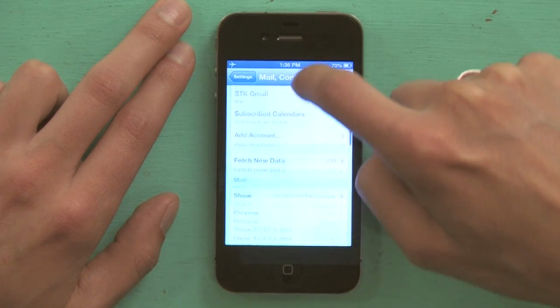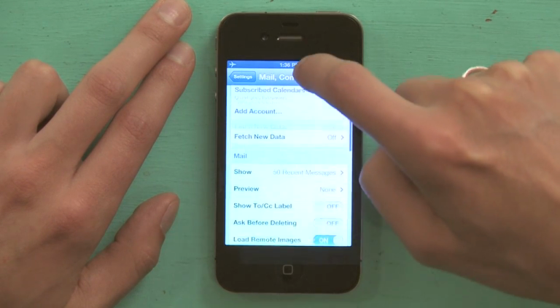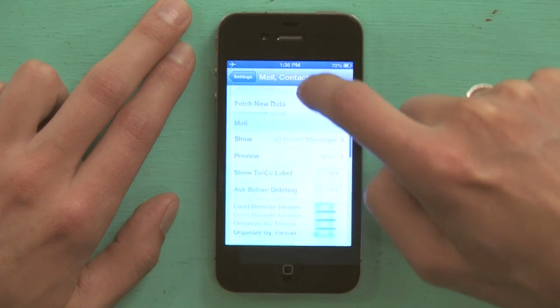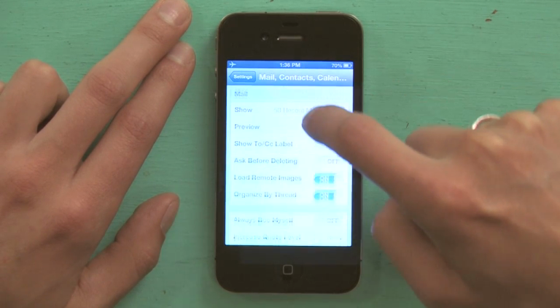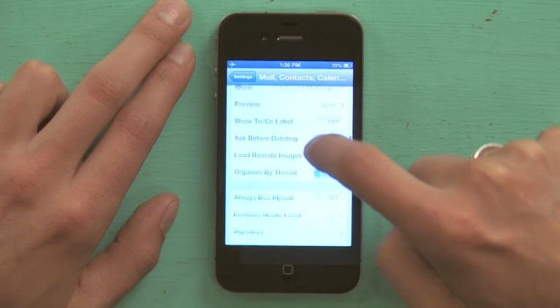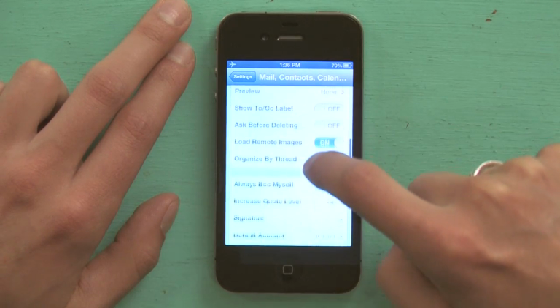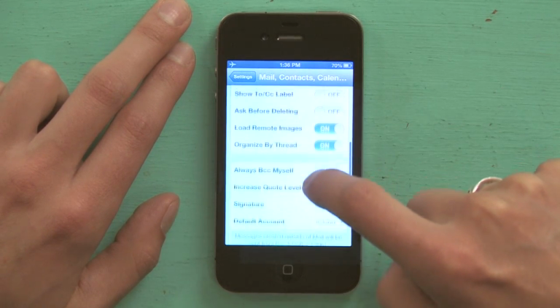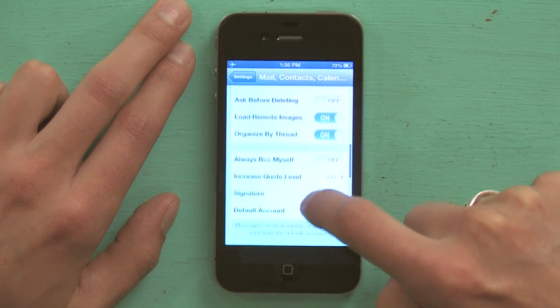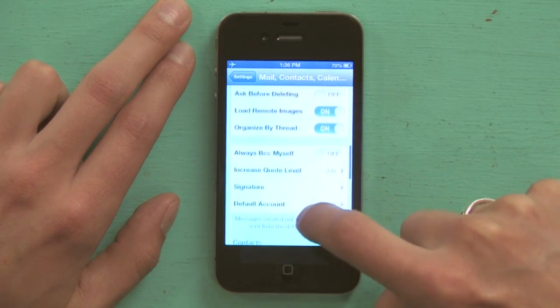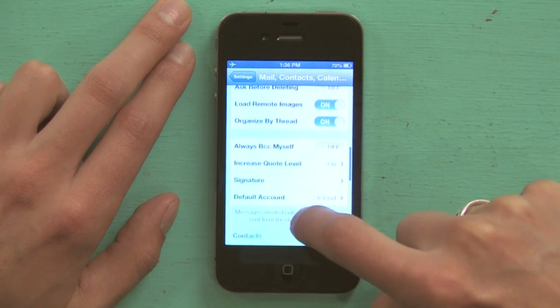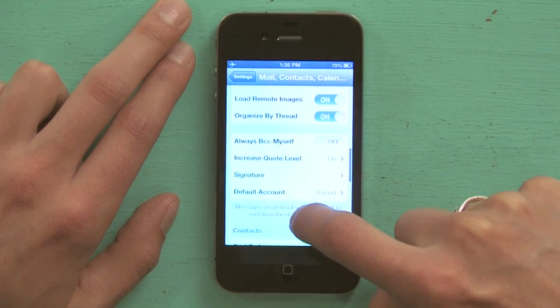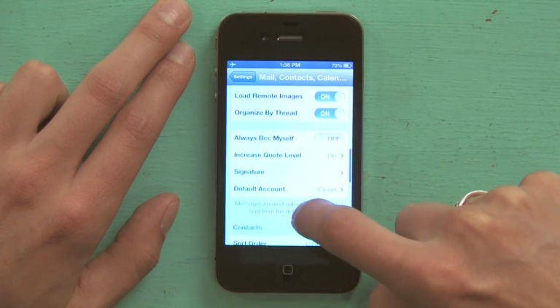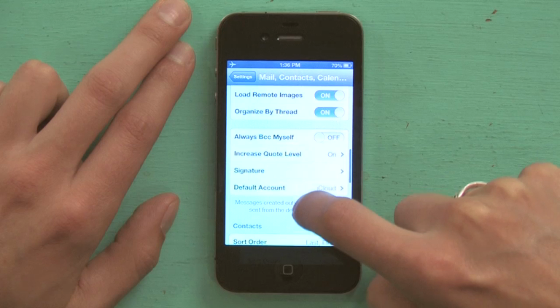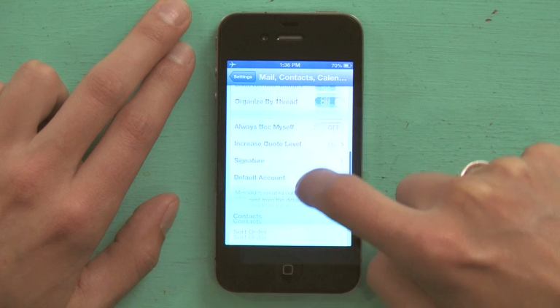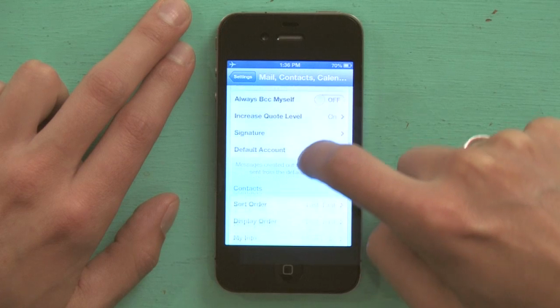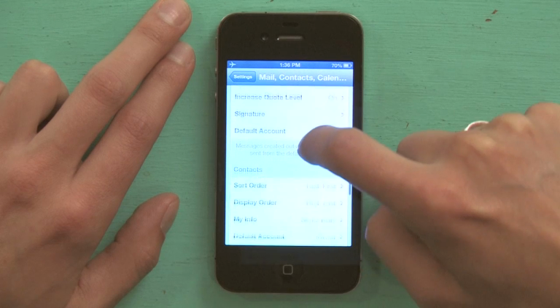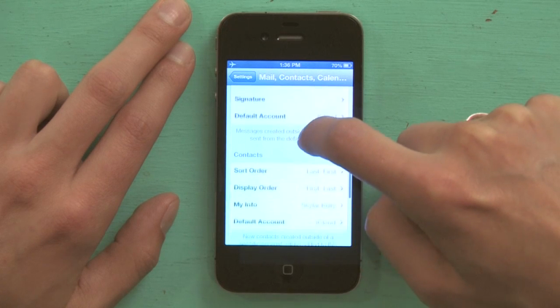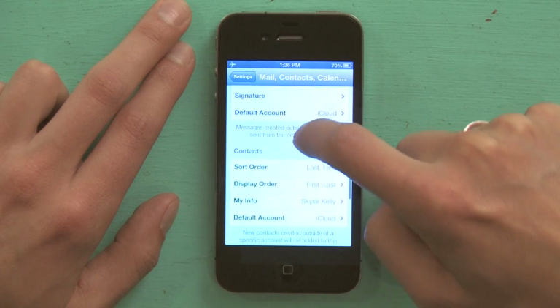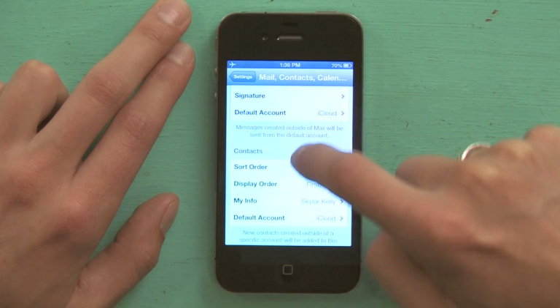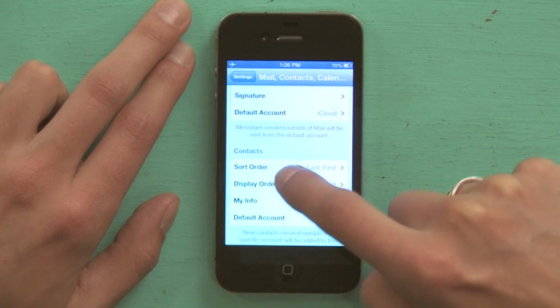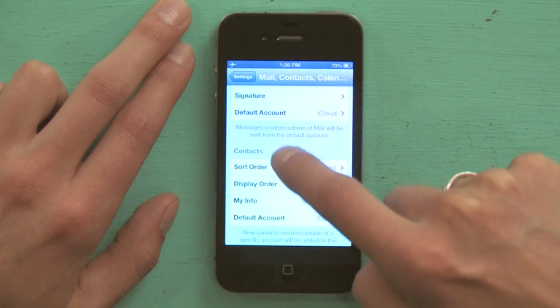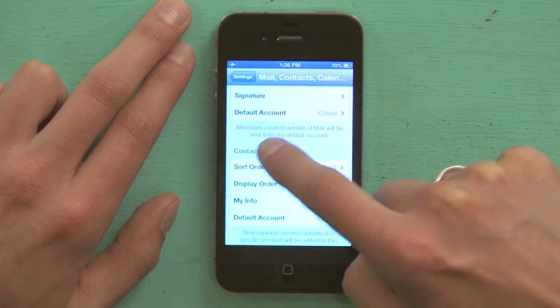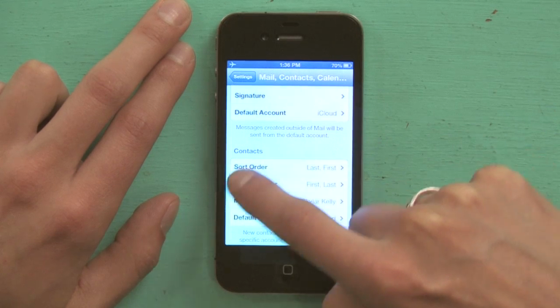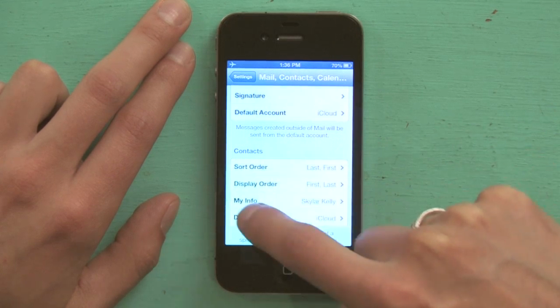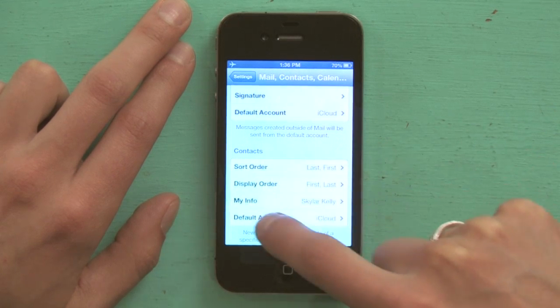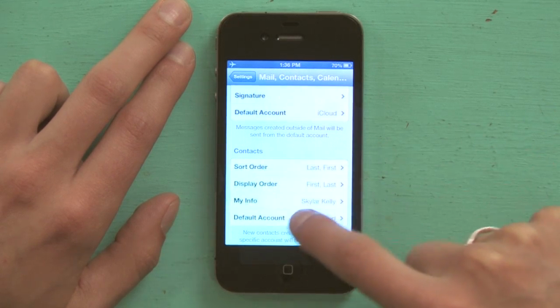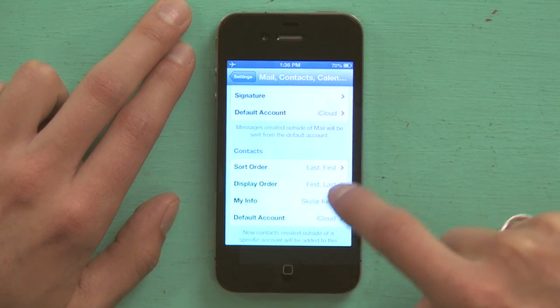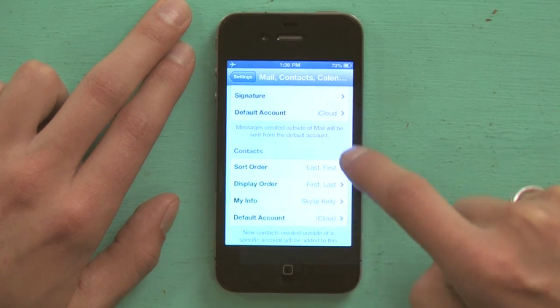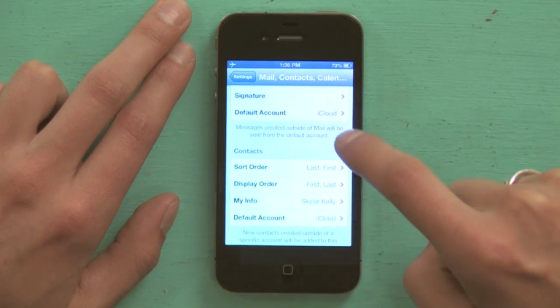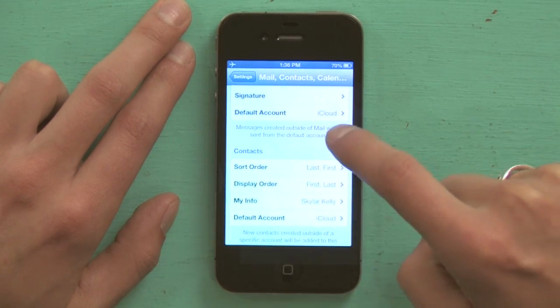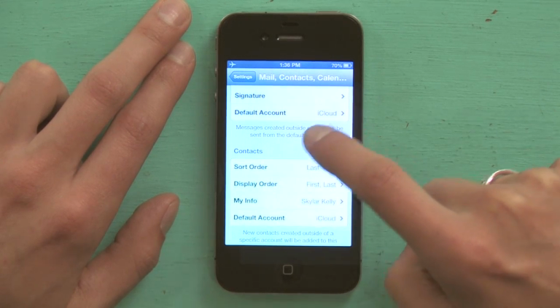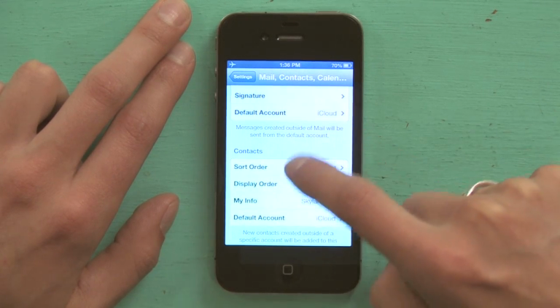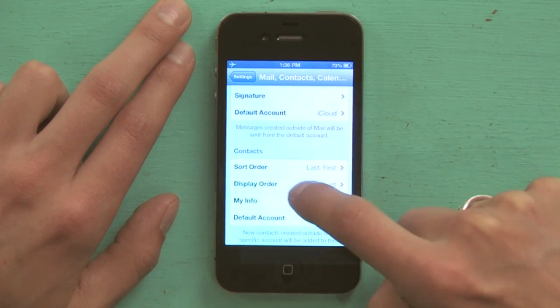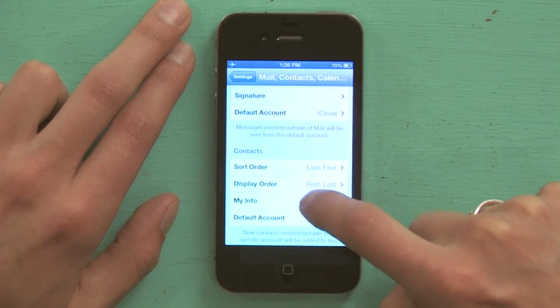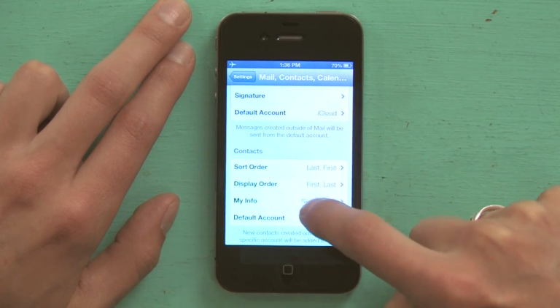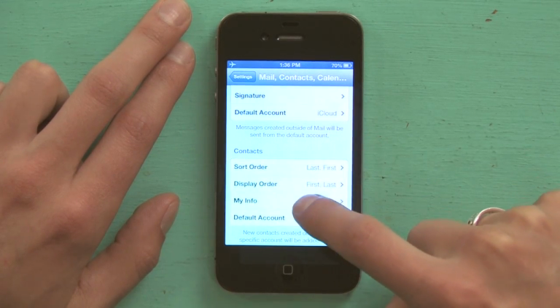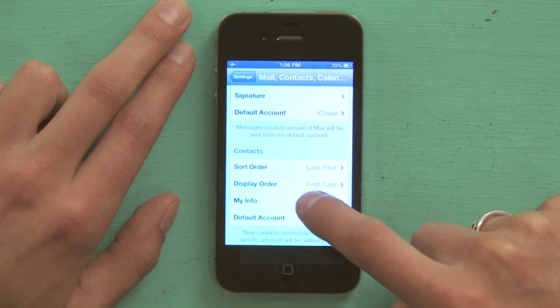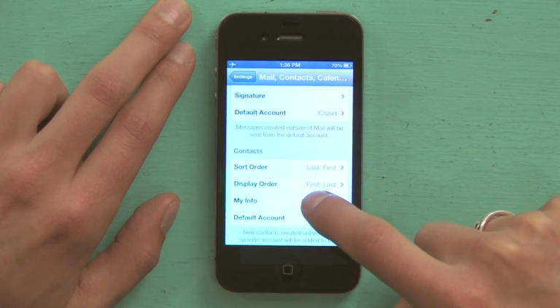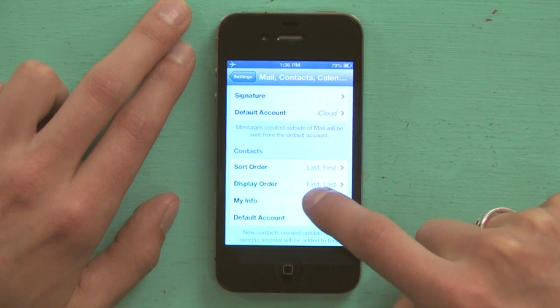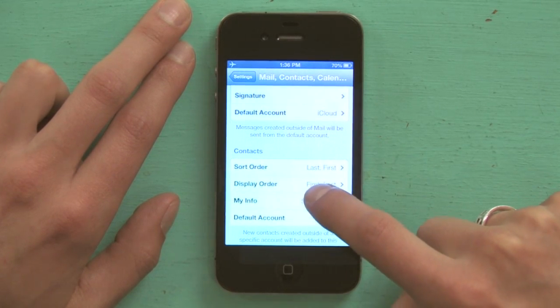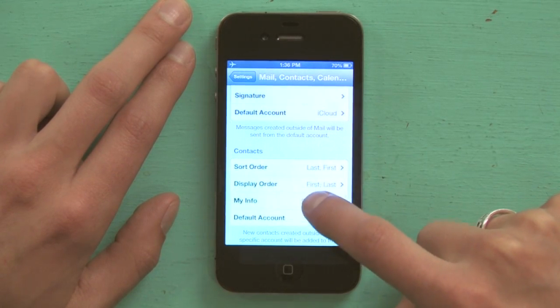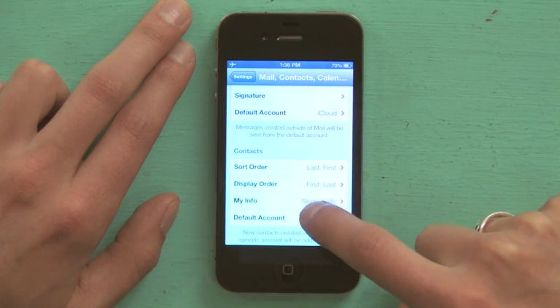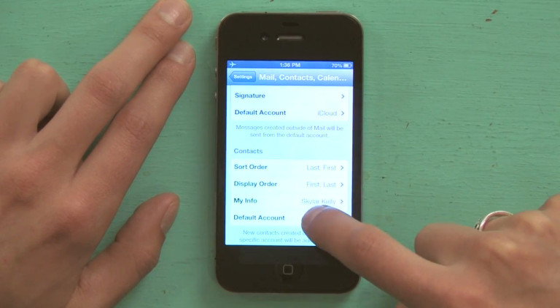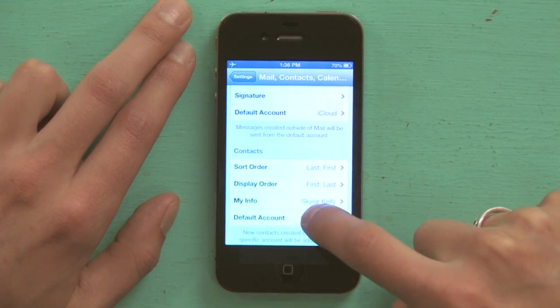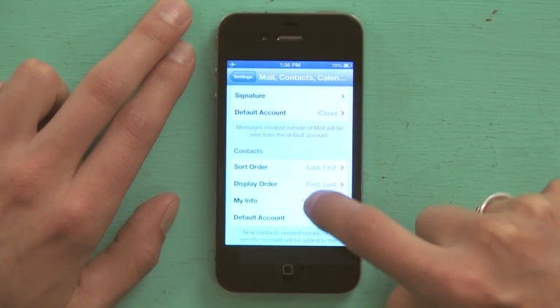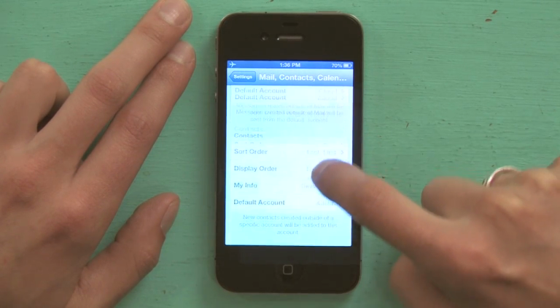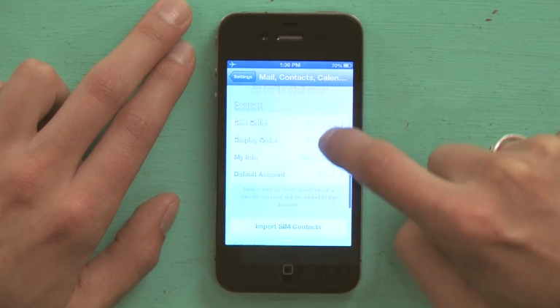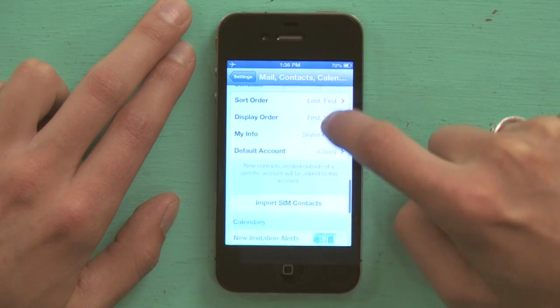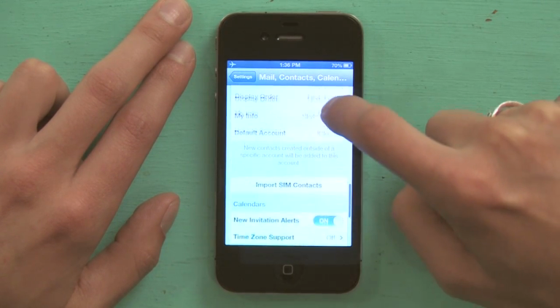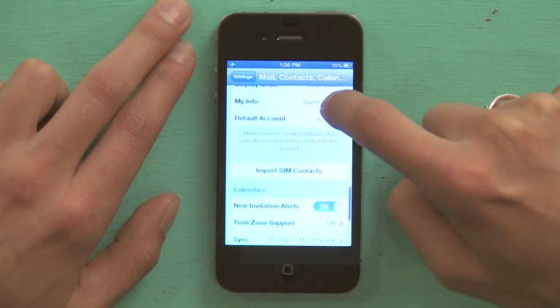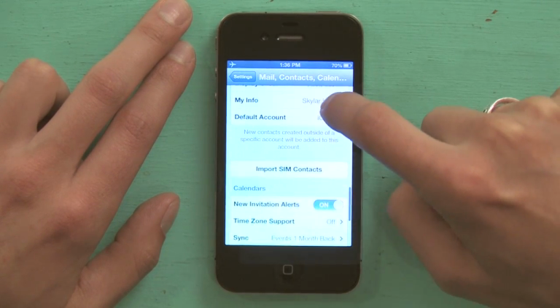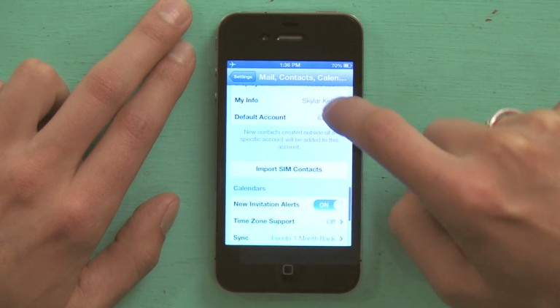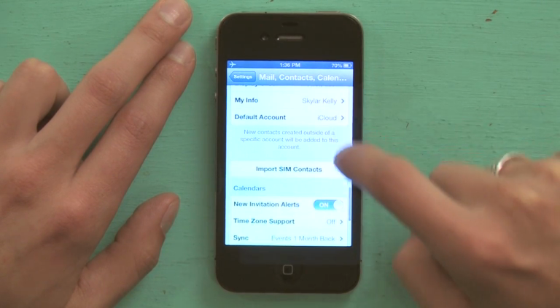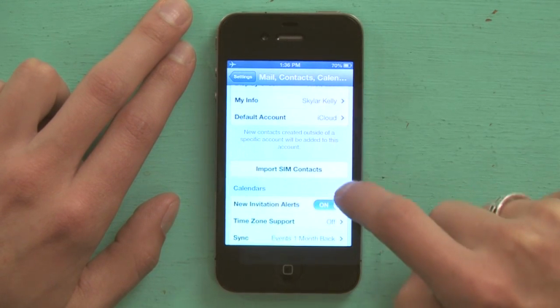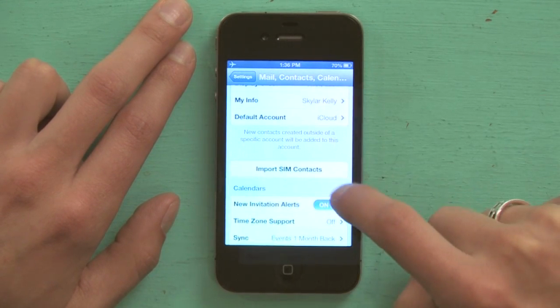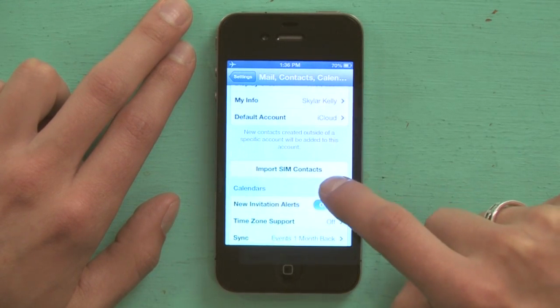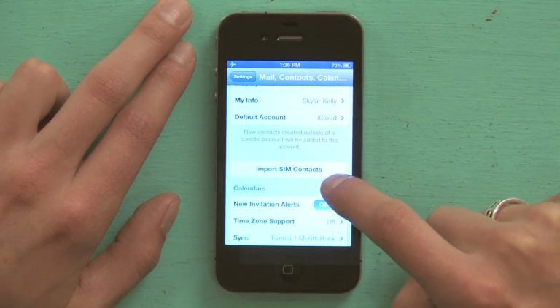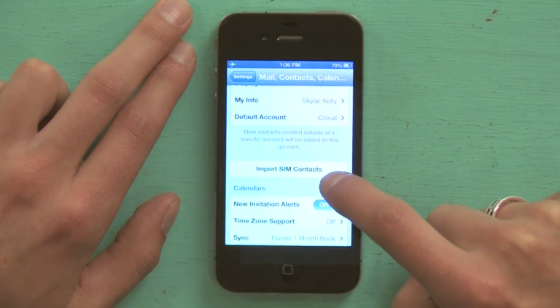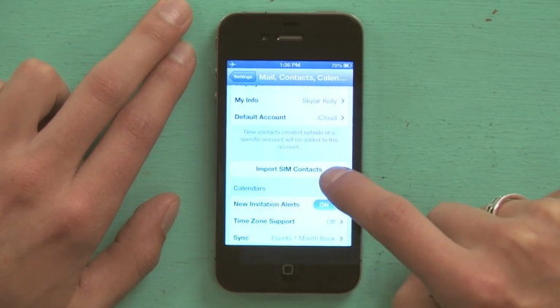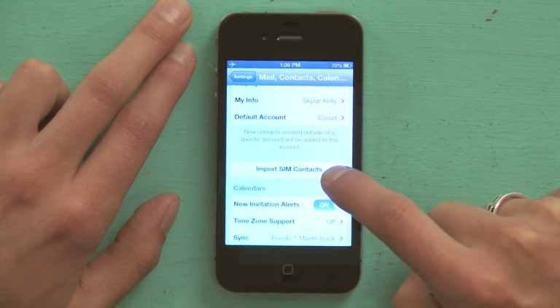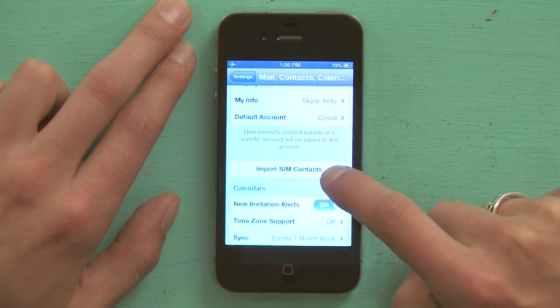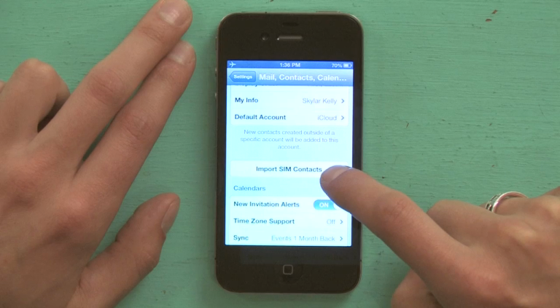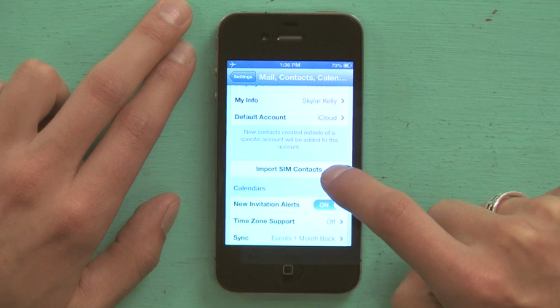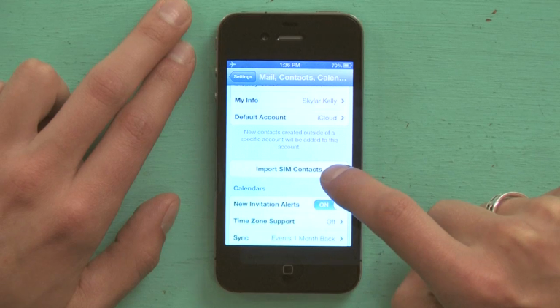Scroll down a bit. You'll see Contacts, Sort Order, all that sort of stuff. And then you'll see Import SIM Contacts.